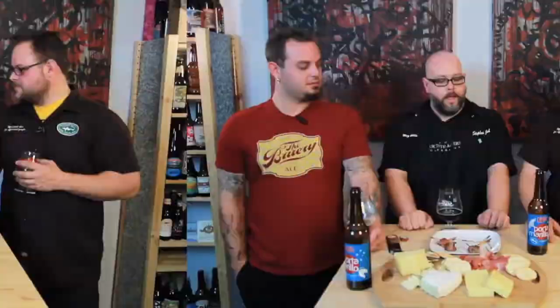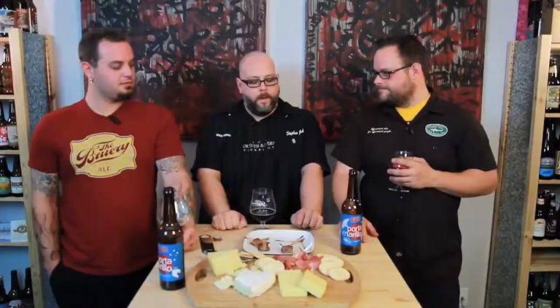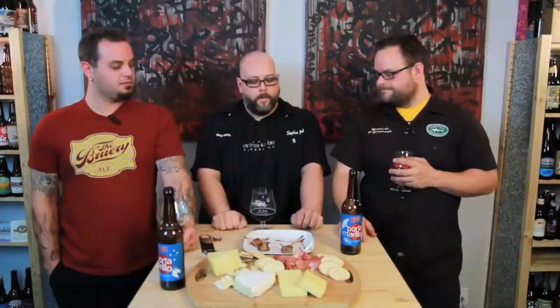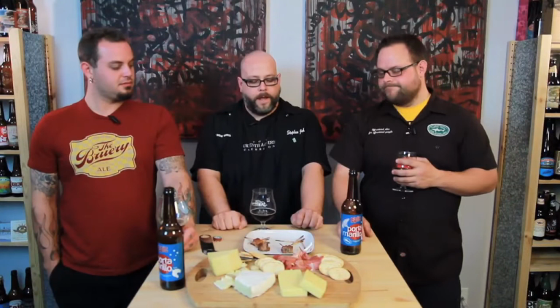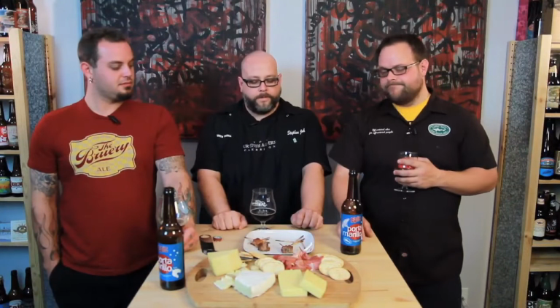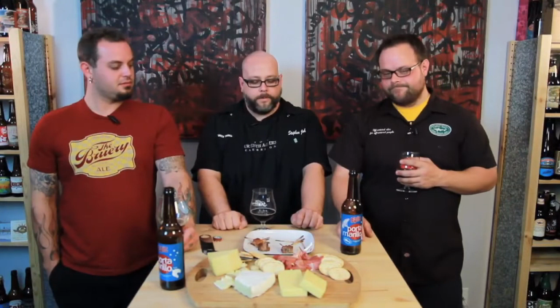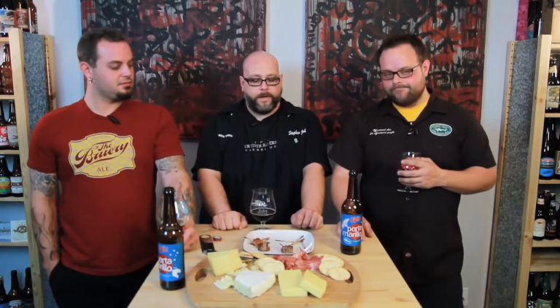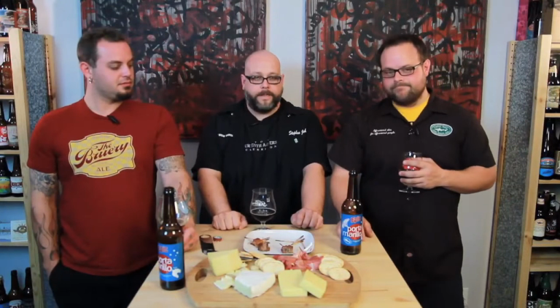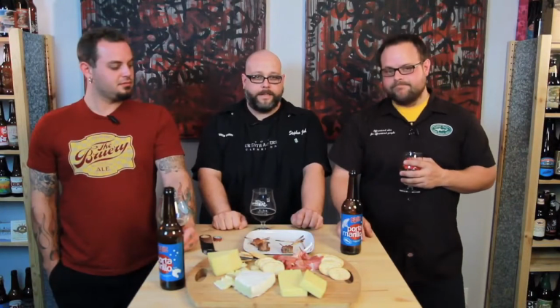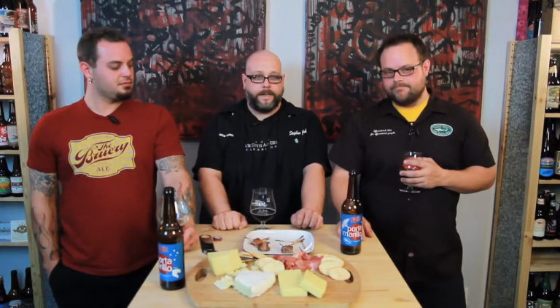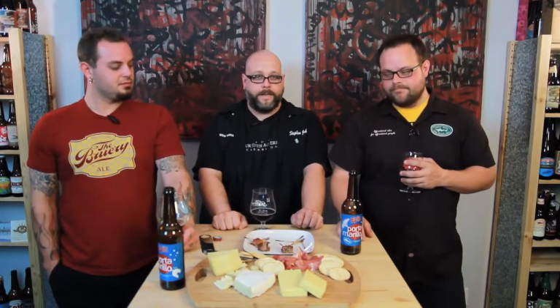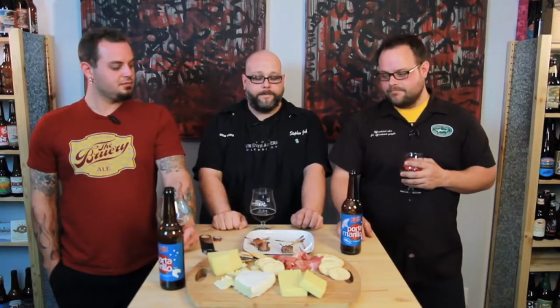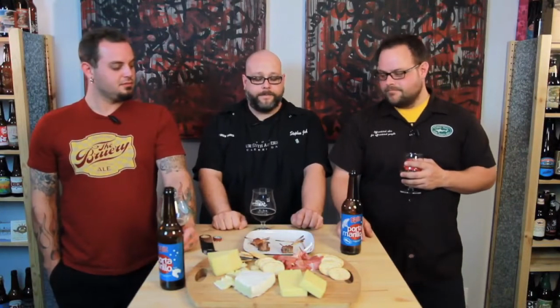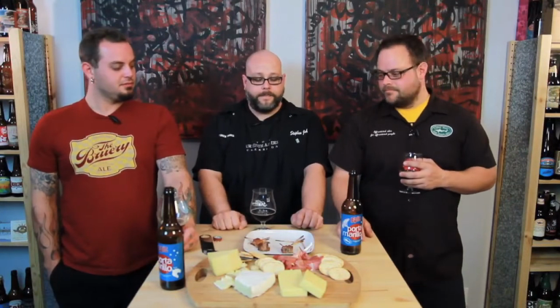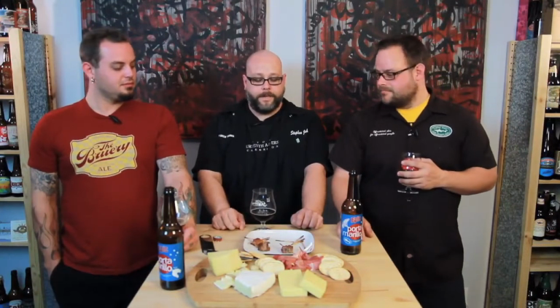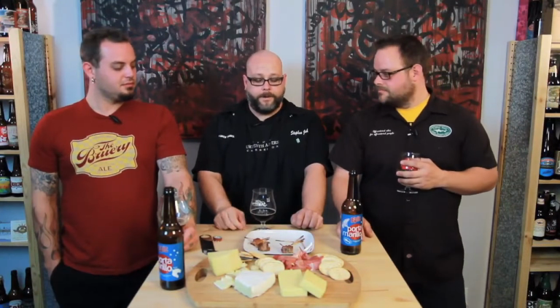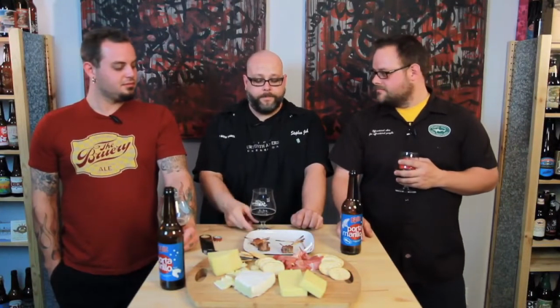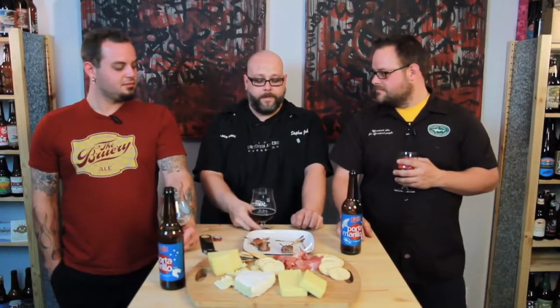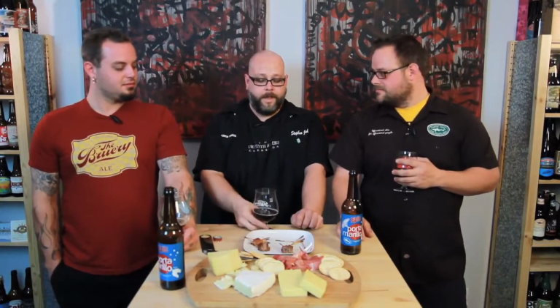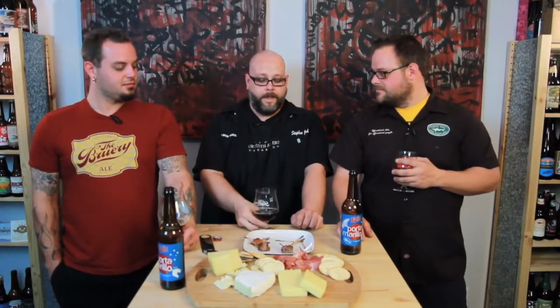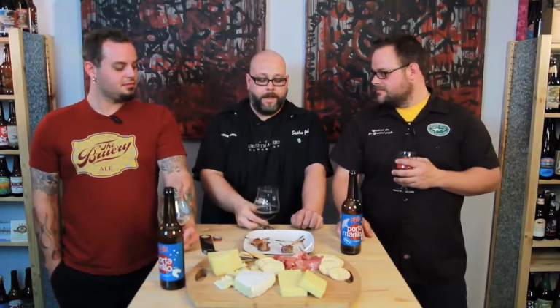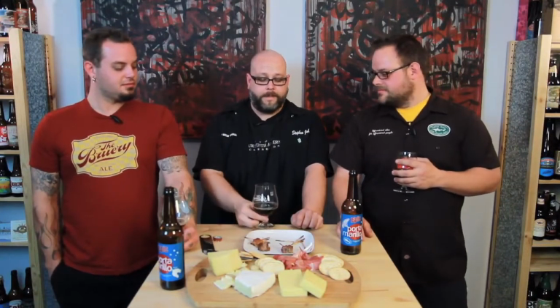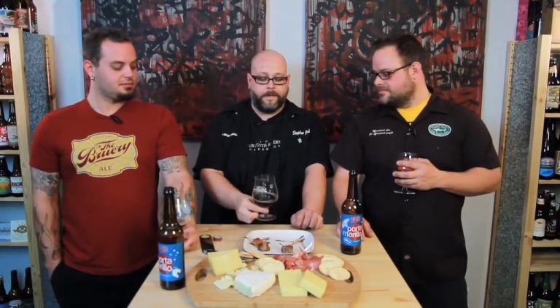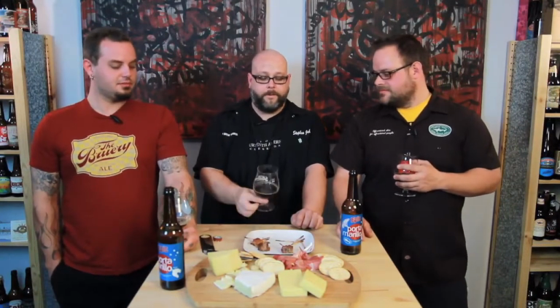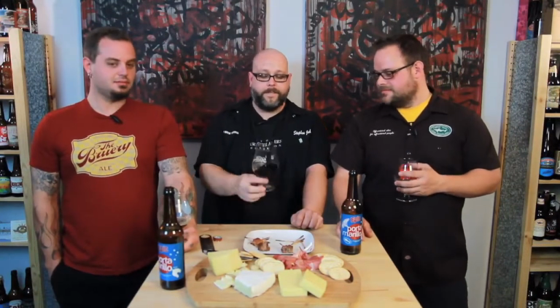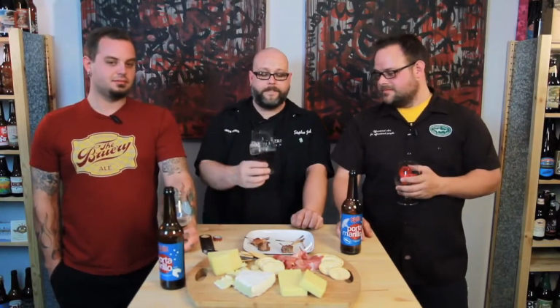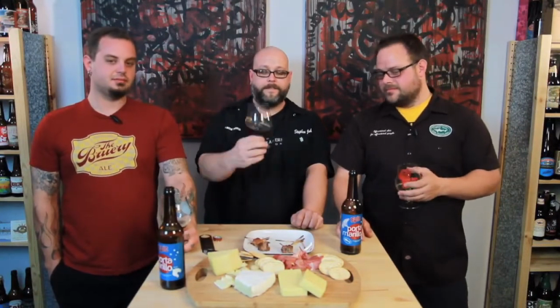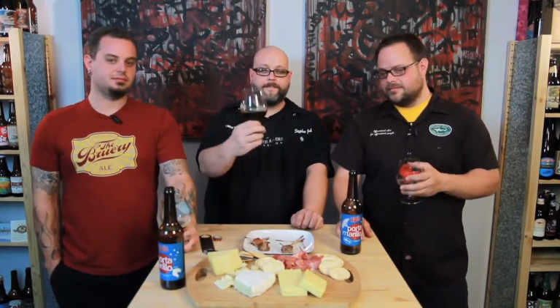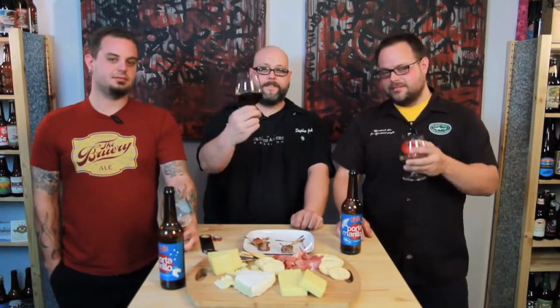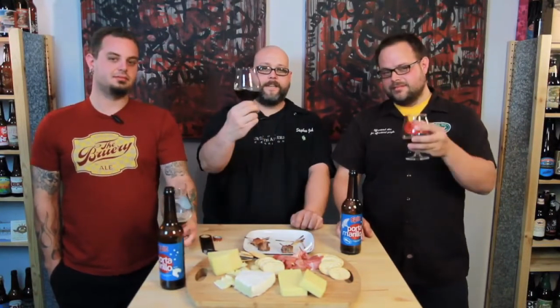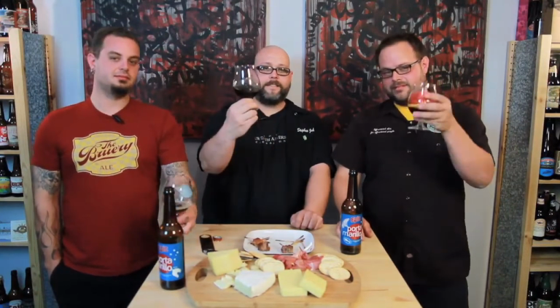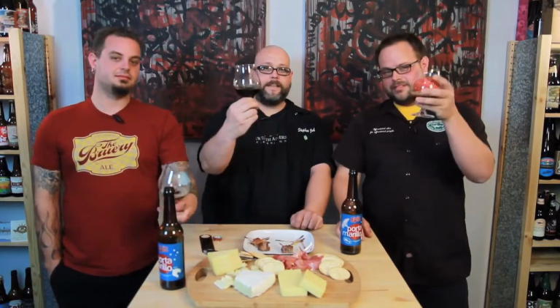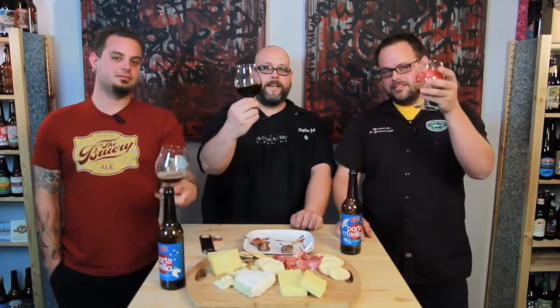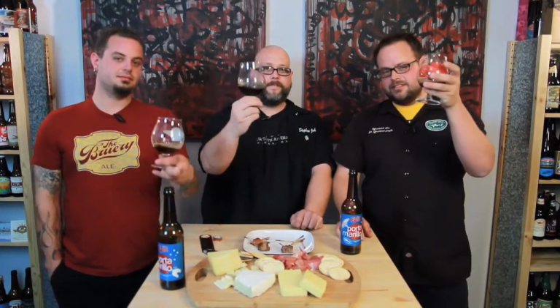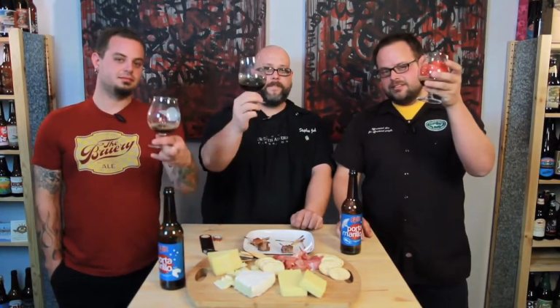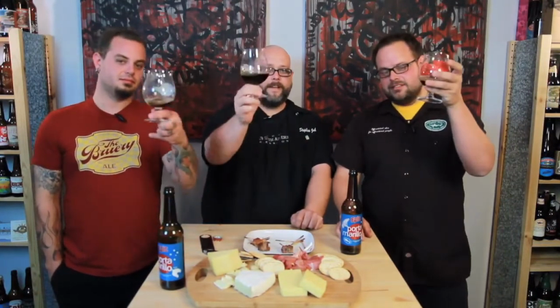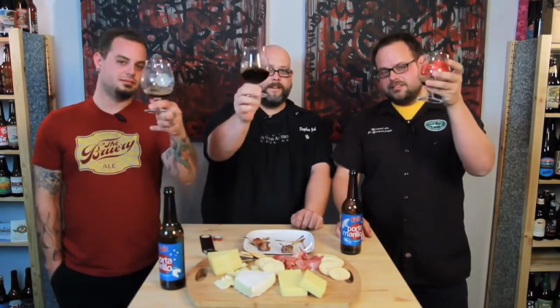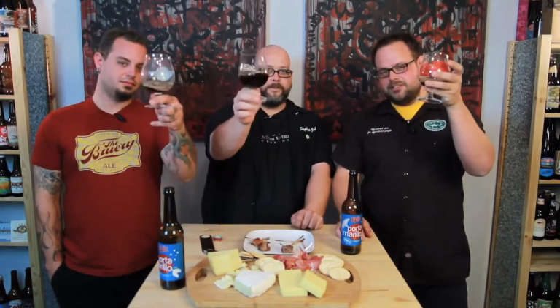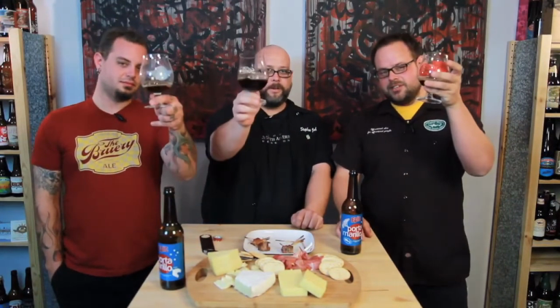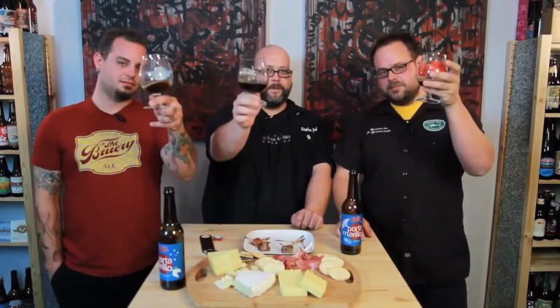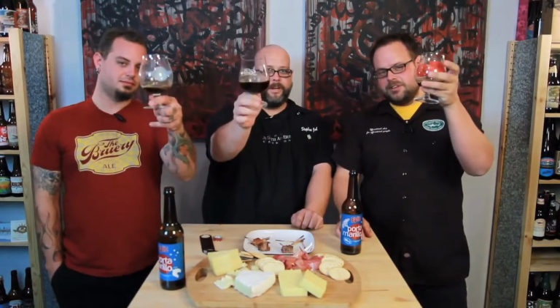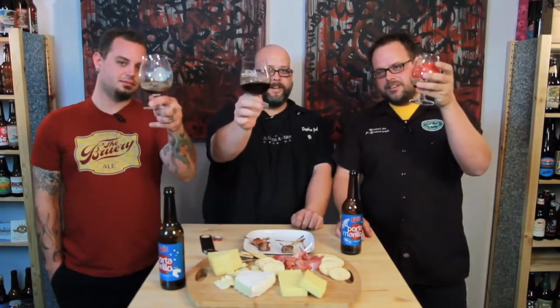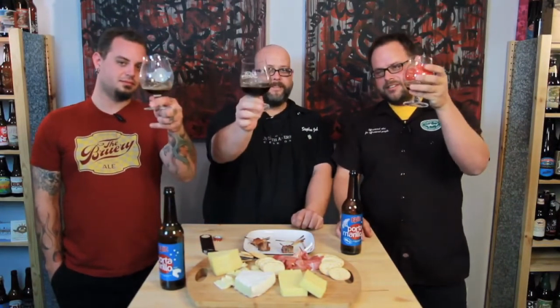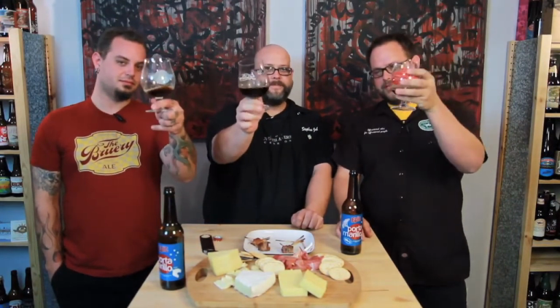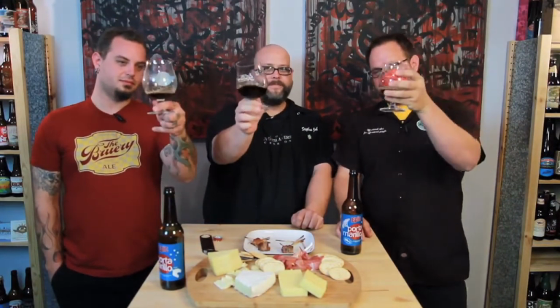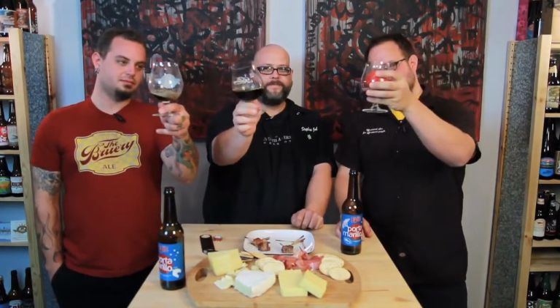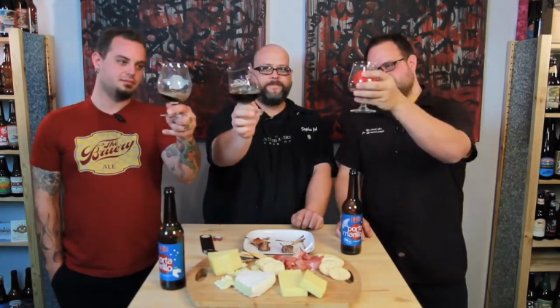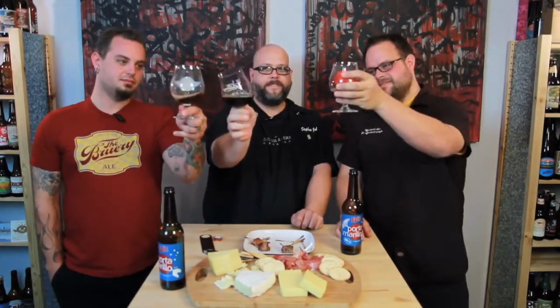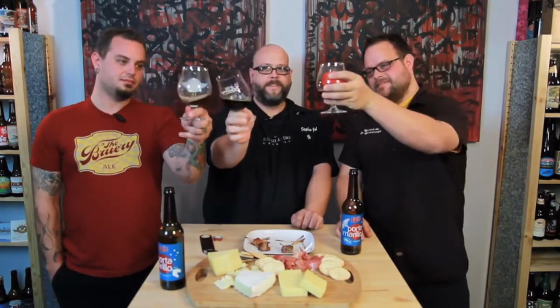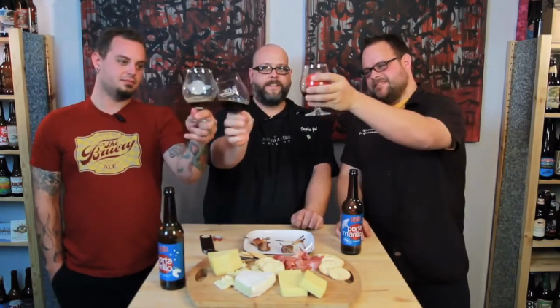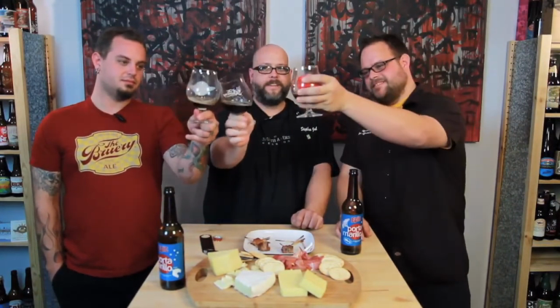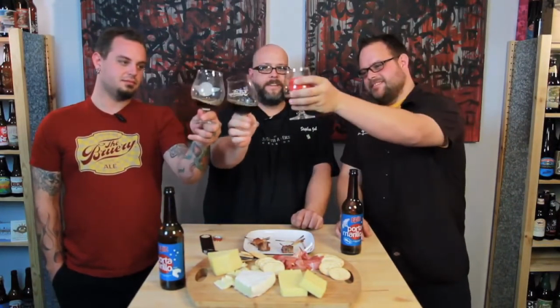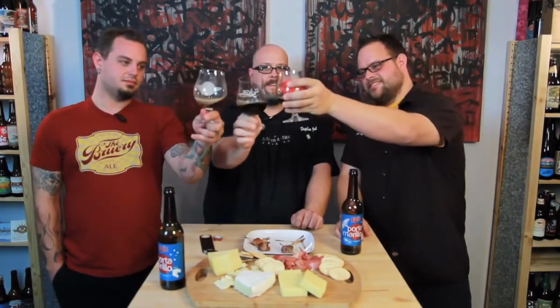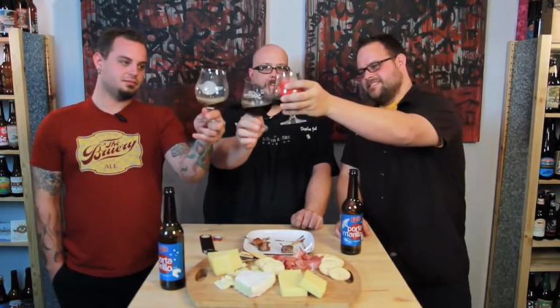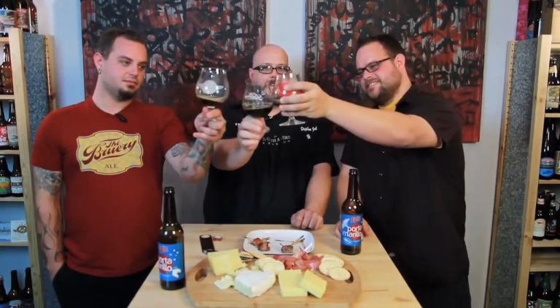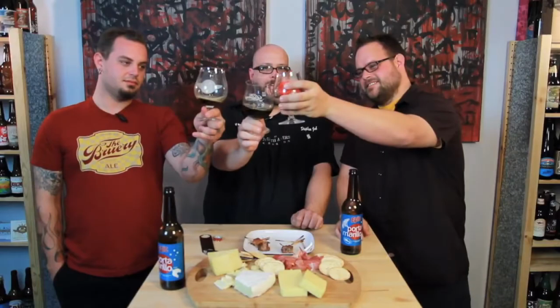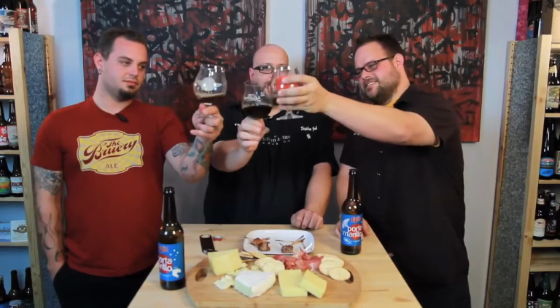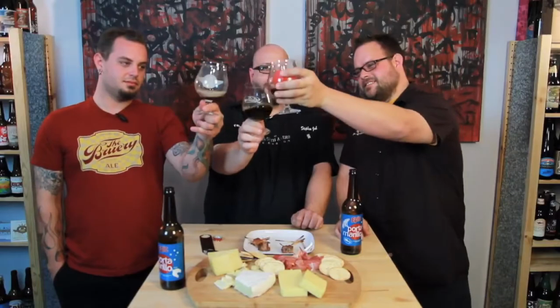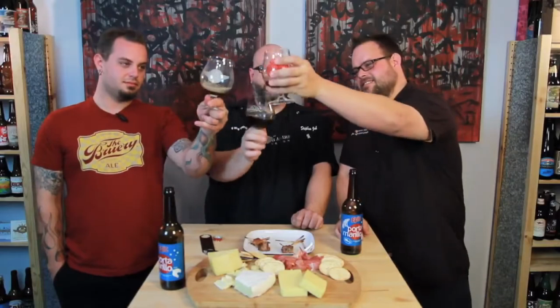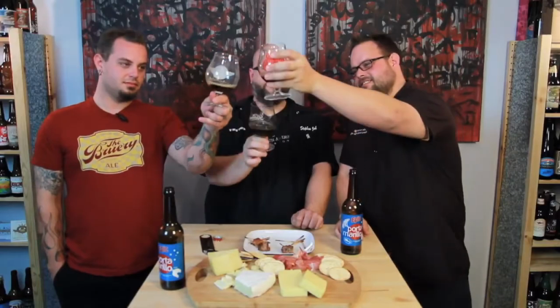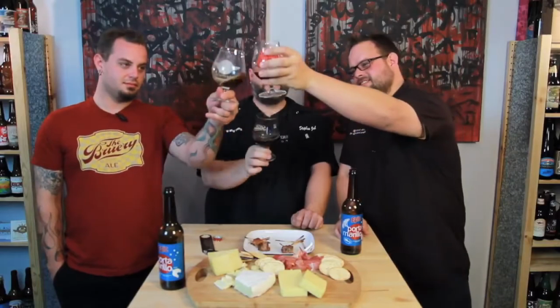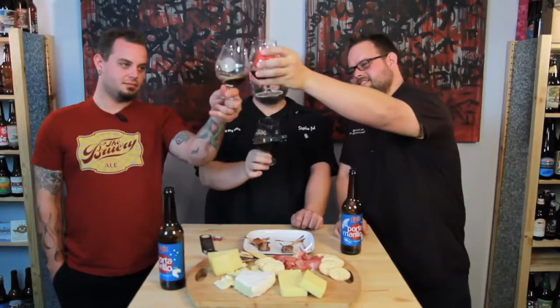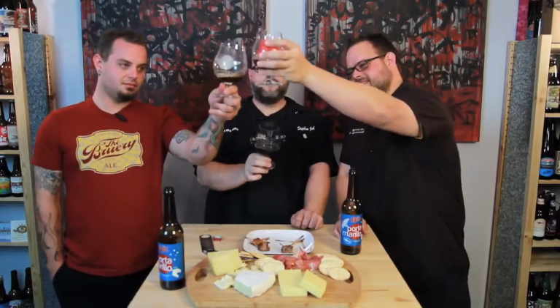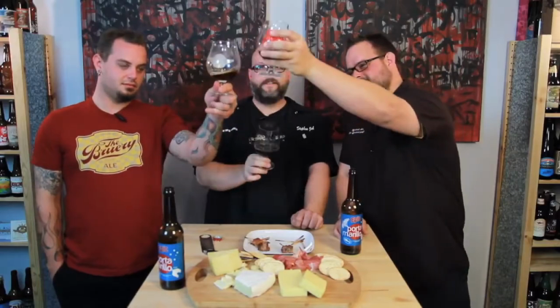Thank you to Discovery Channel, Dogfish Head, and Epic for another amazing beer. Thank you to Luke and David for getting this into our hands. I have to run to the dunny, so as always — stay safe and drink beer.